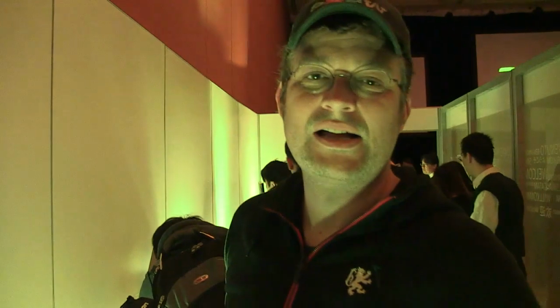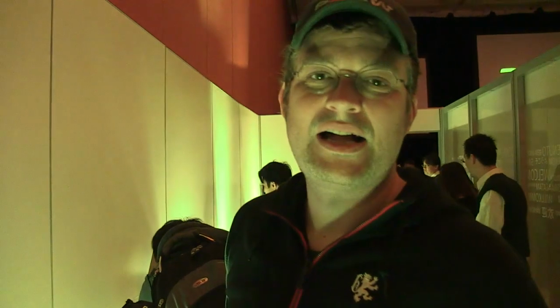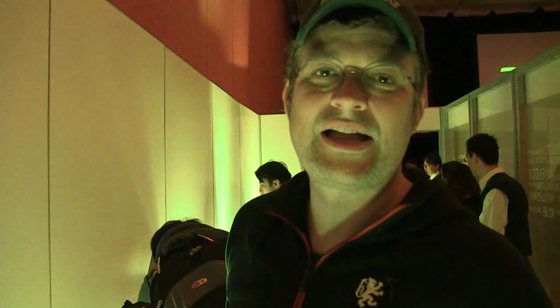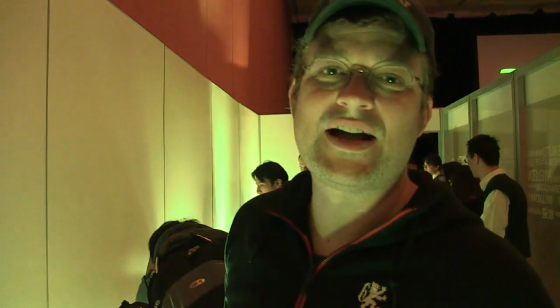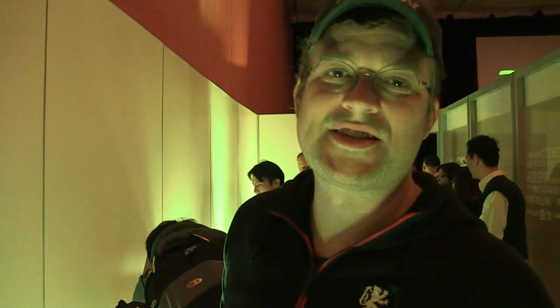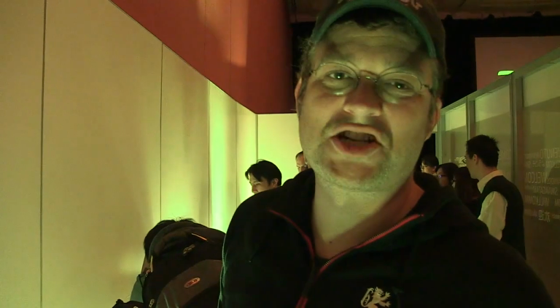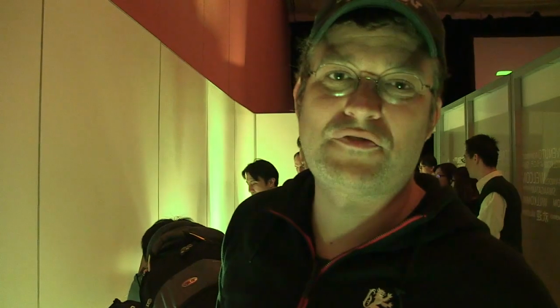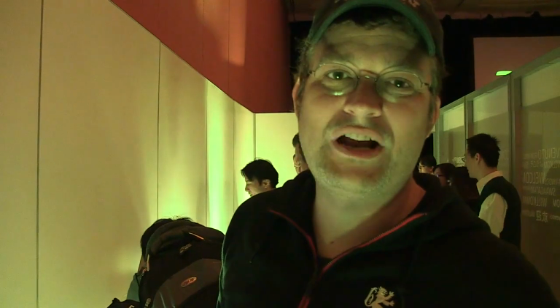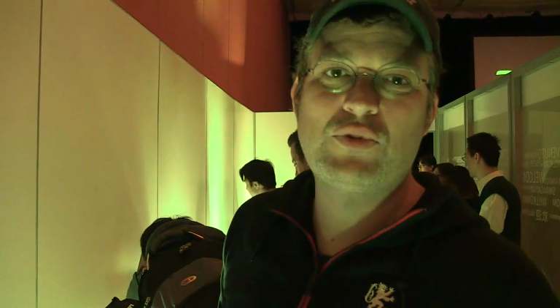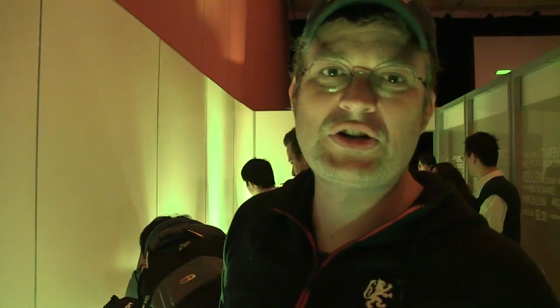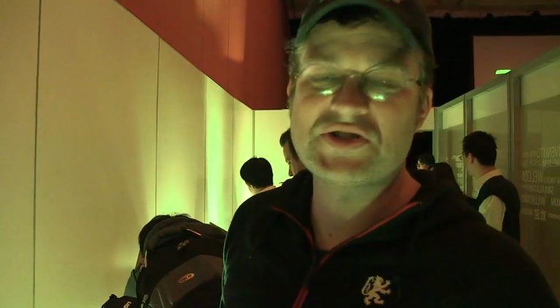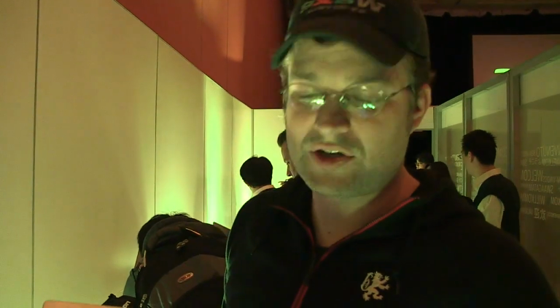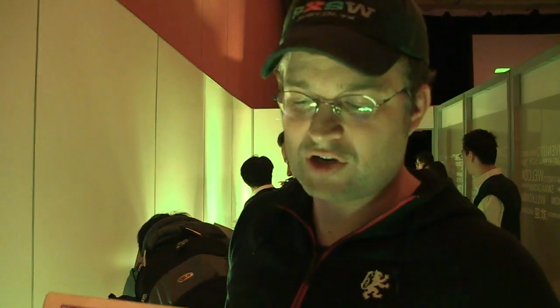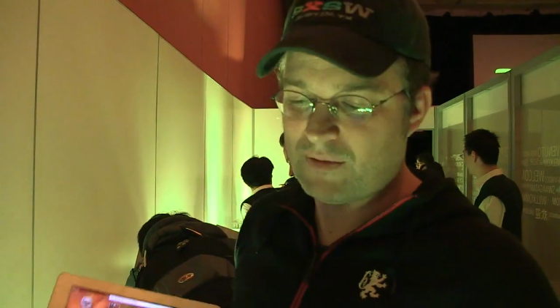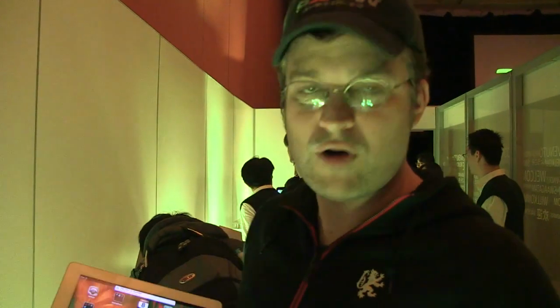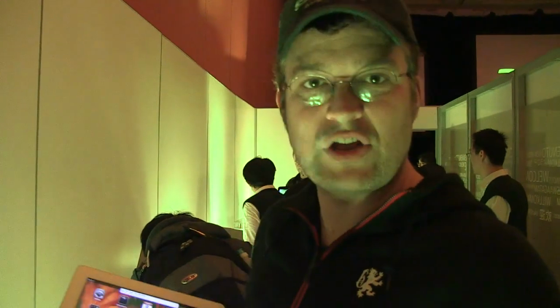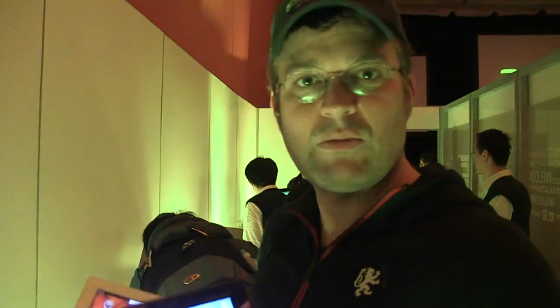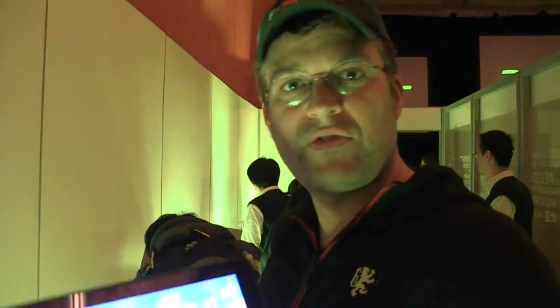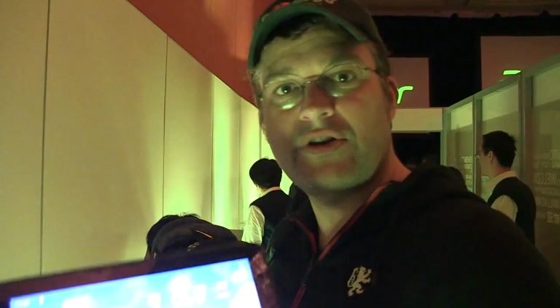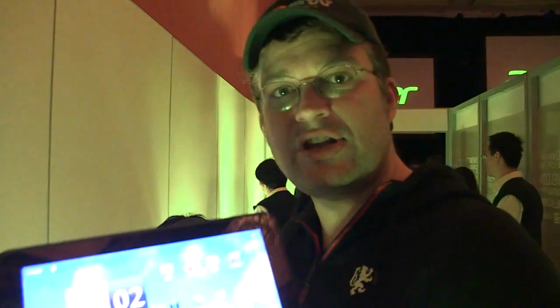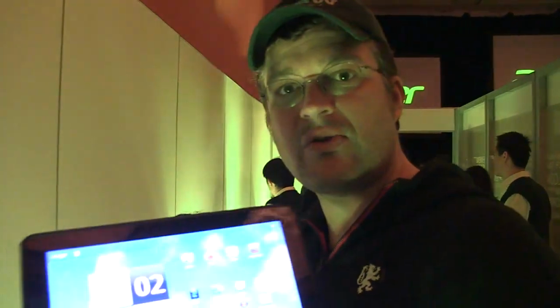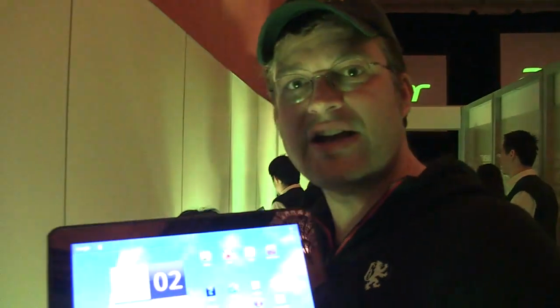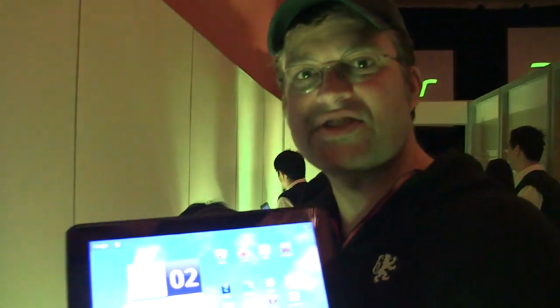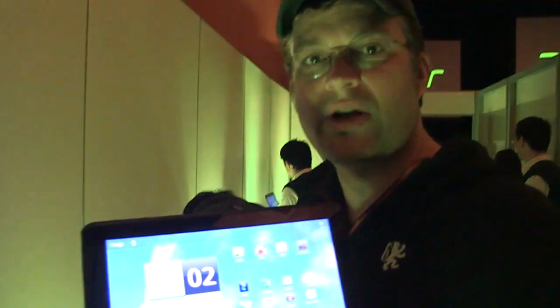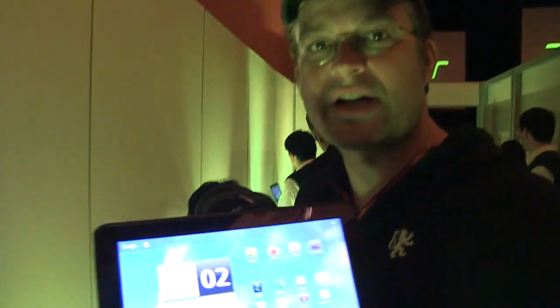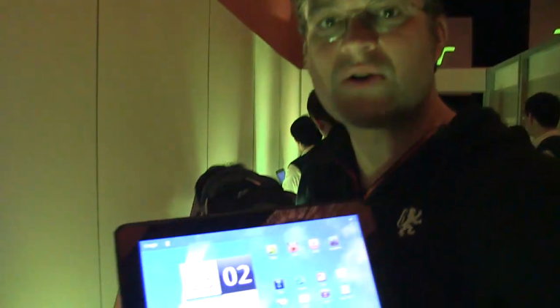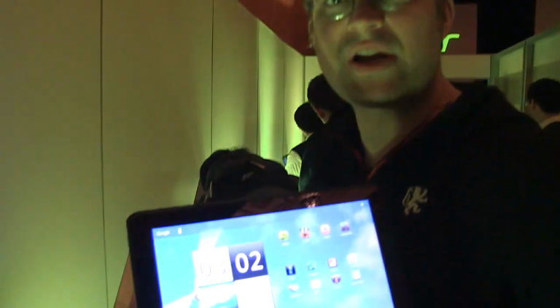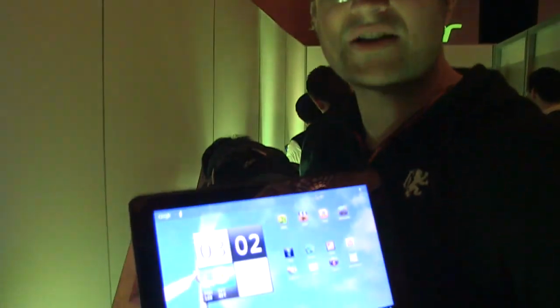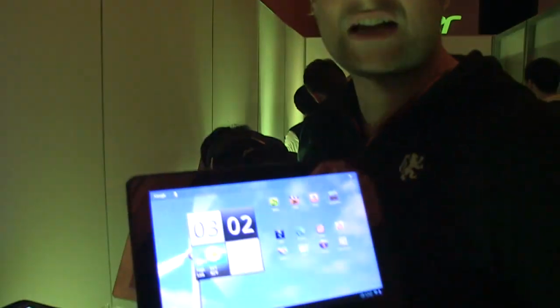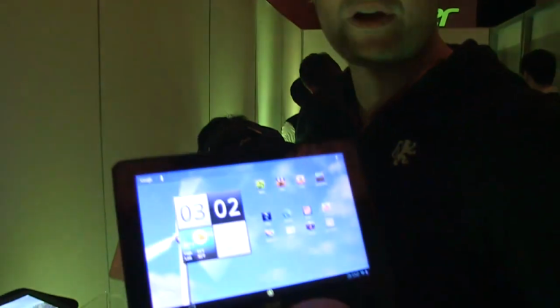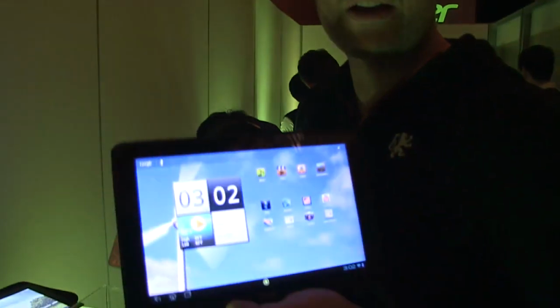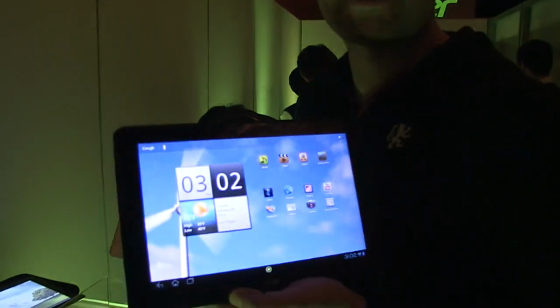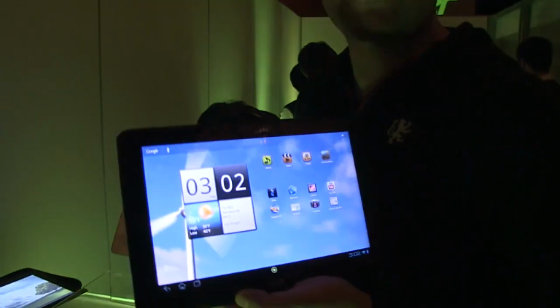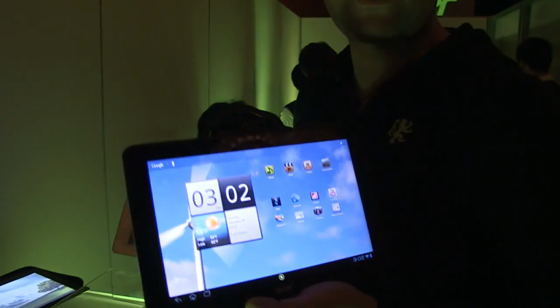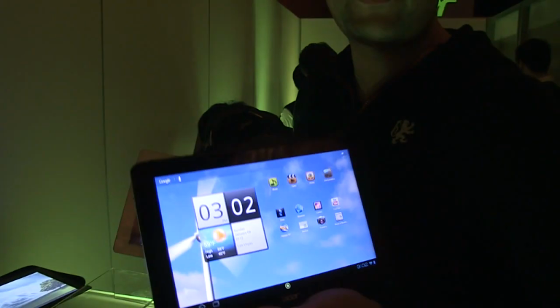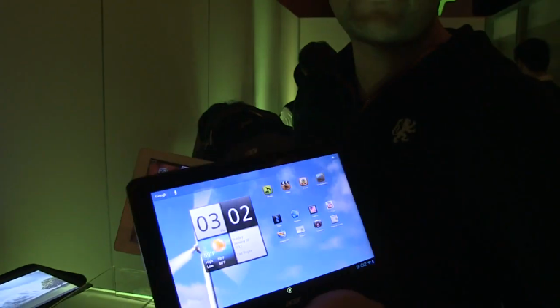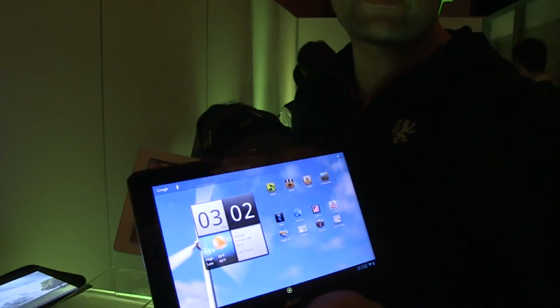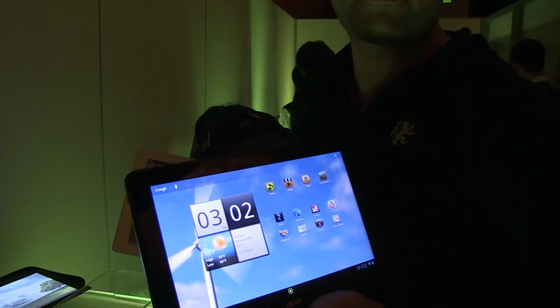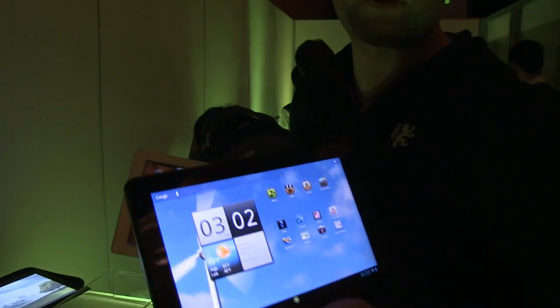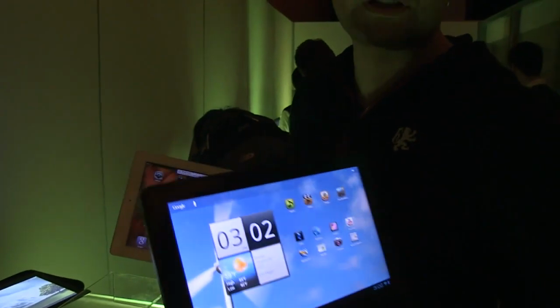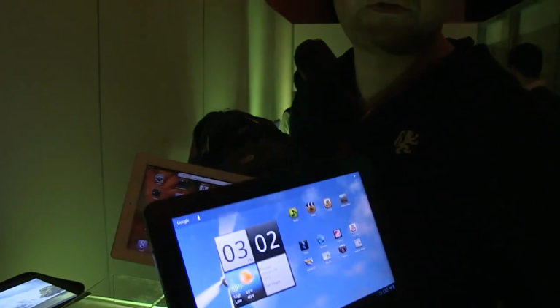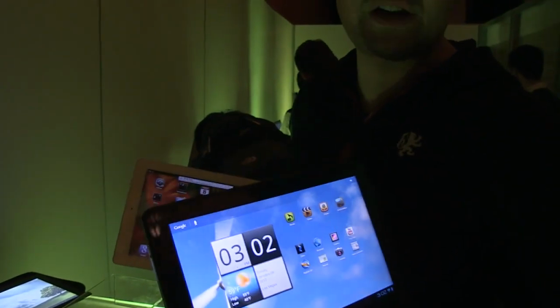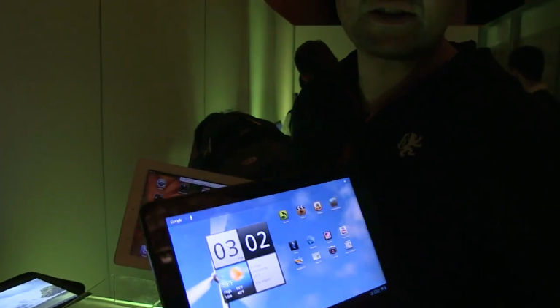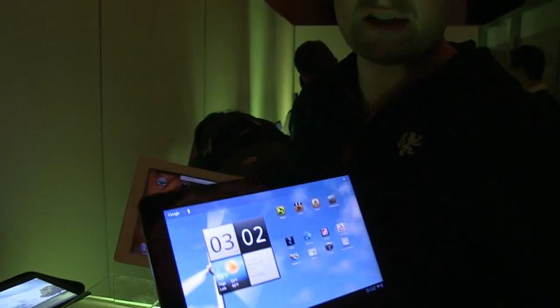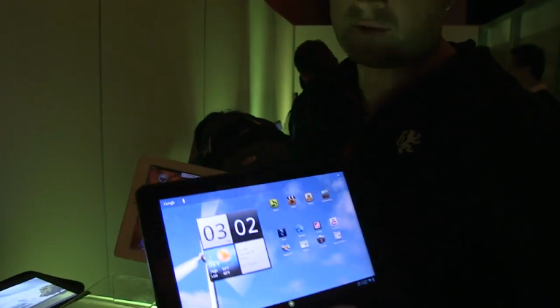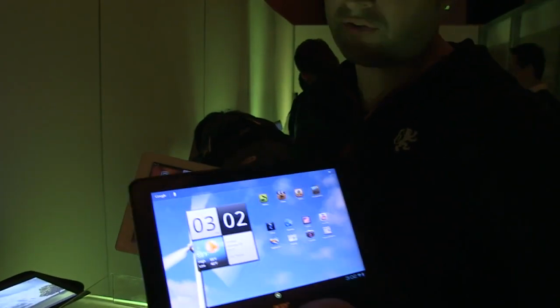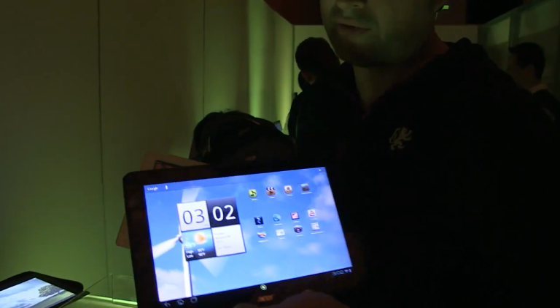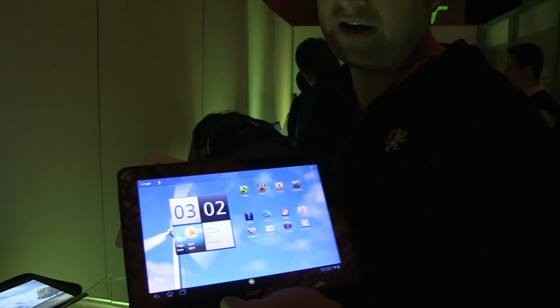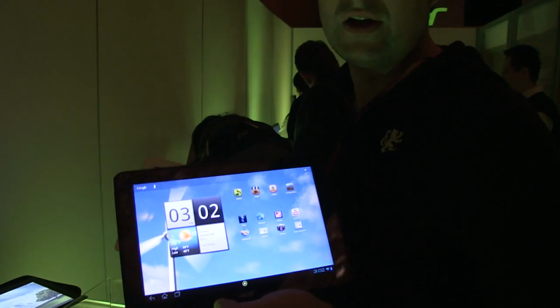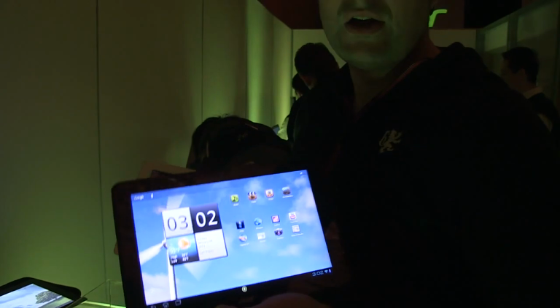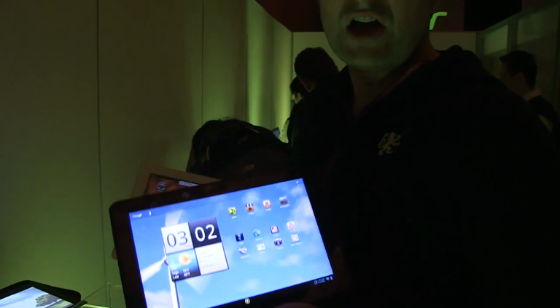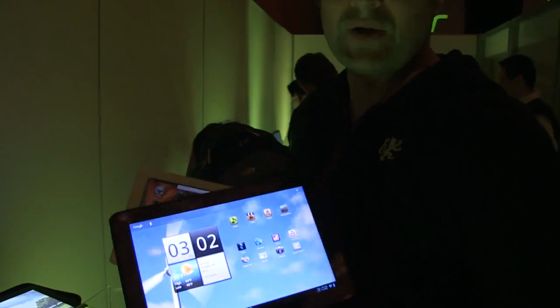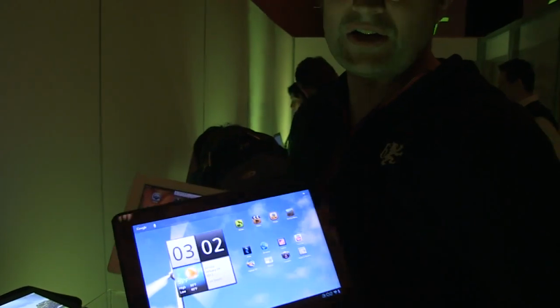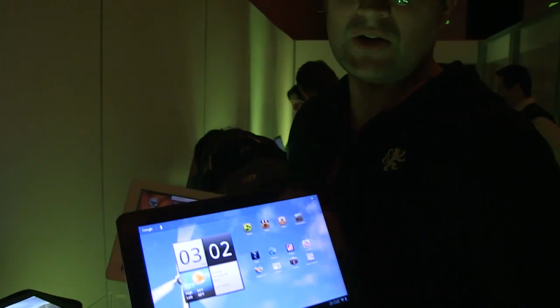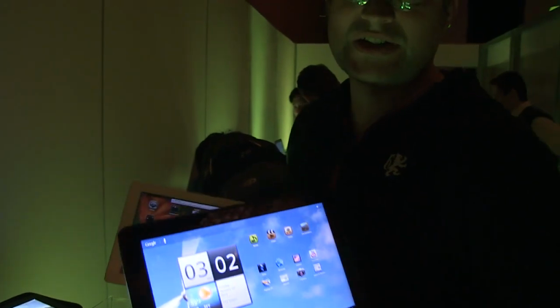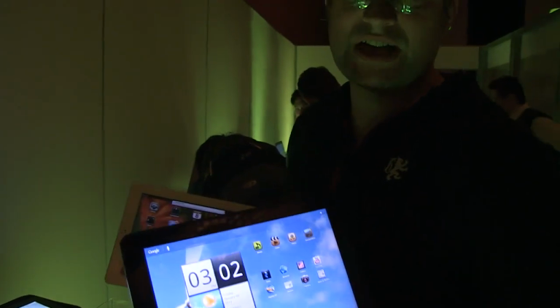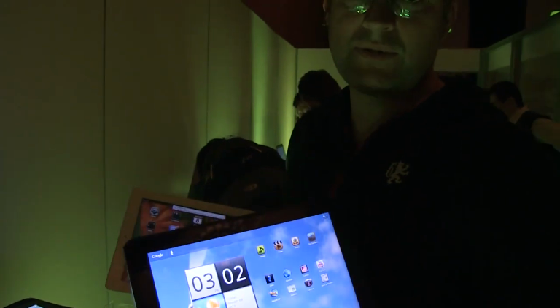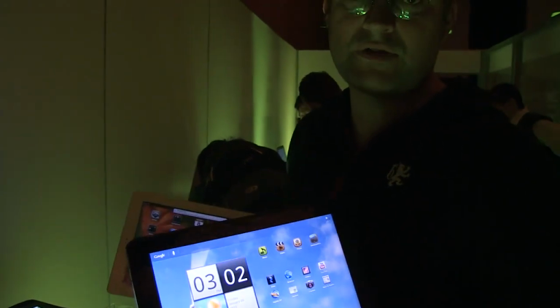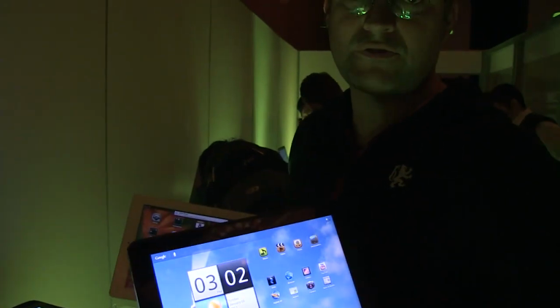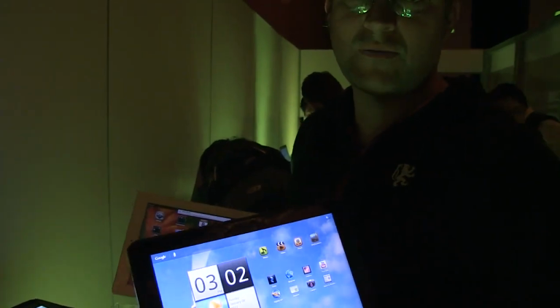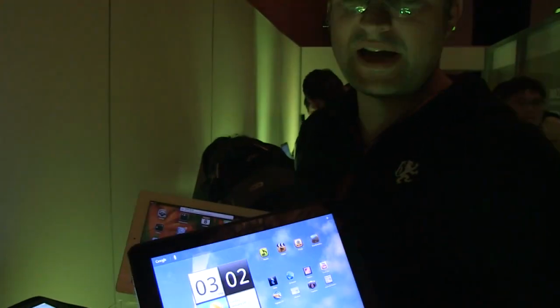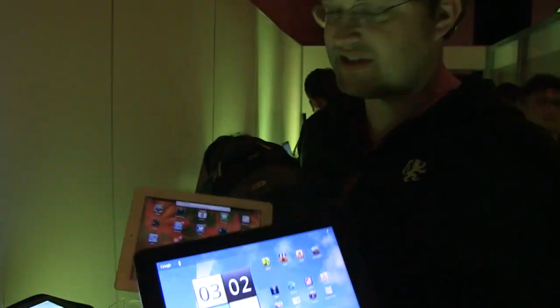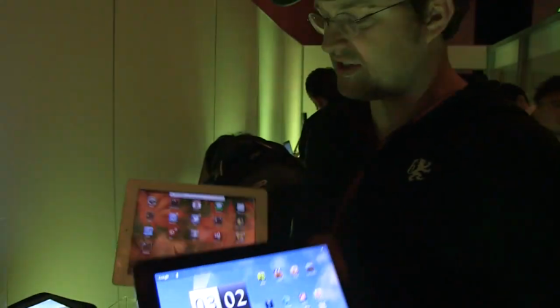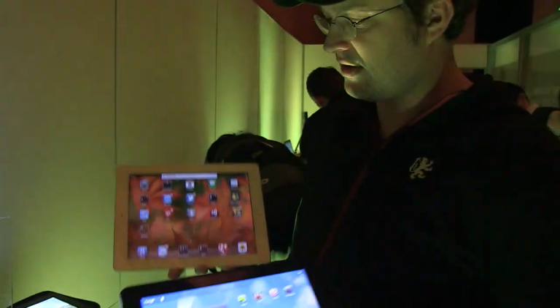Hey guys, Sascha from netbooknews.com here with the new Acer Iconia Tab A700, the very first NVIDIA Tegra 3 quad-core tablet from Acer.